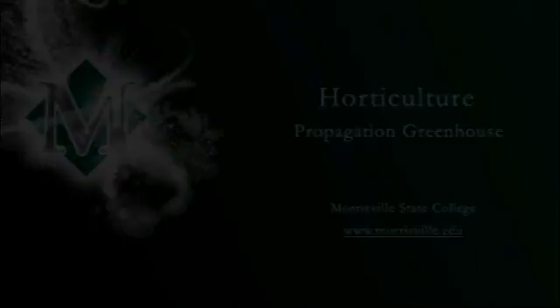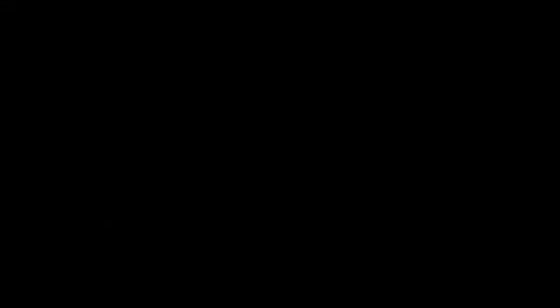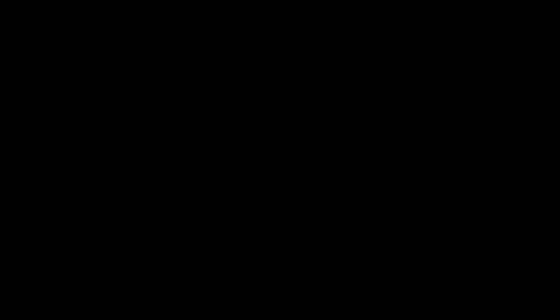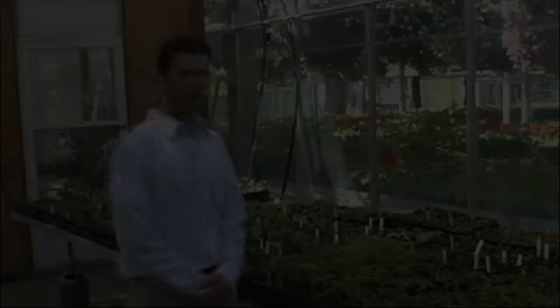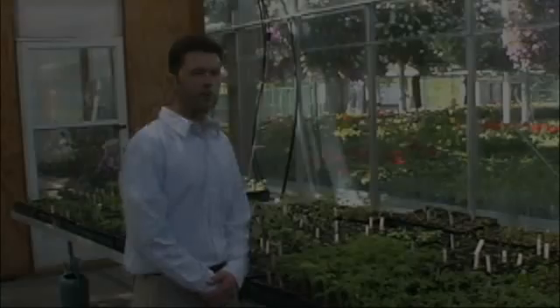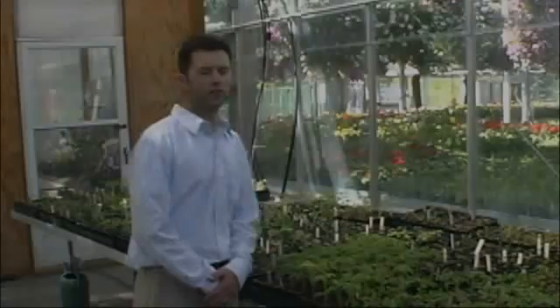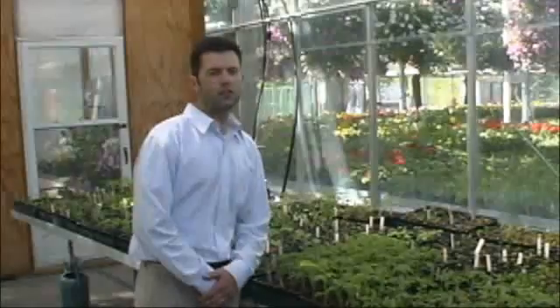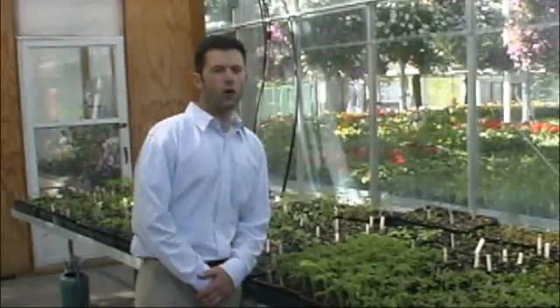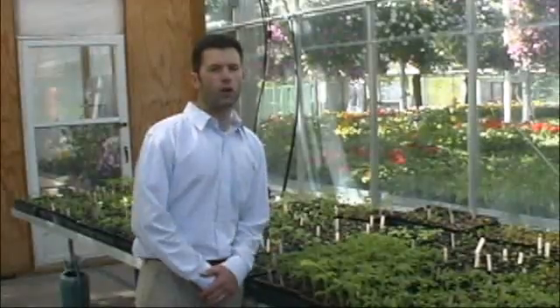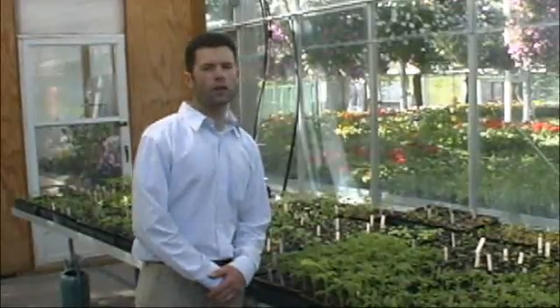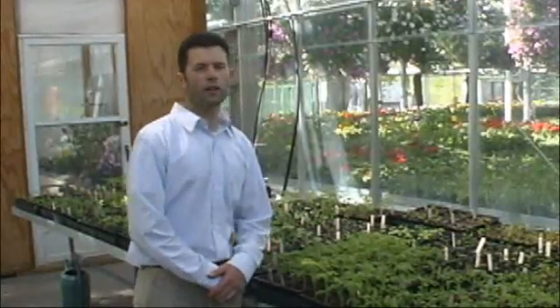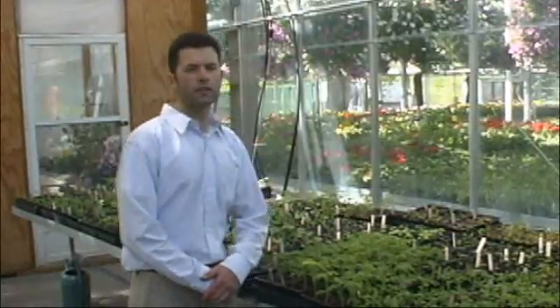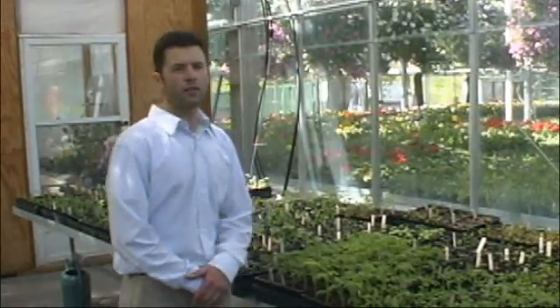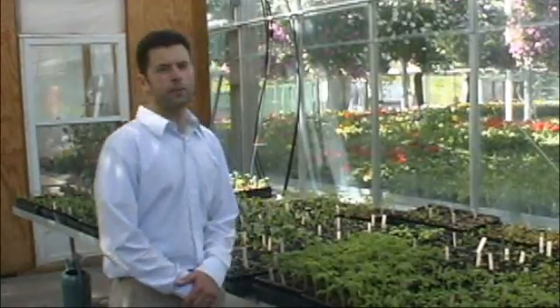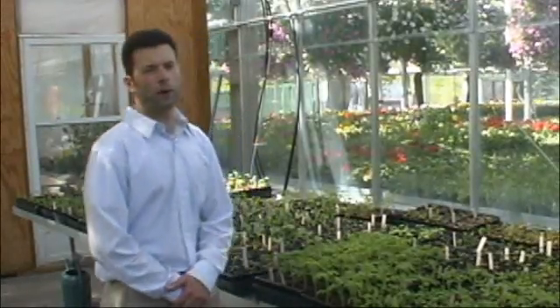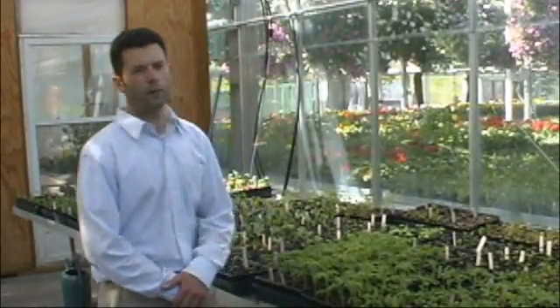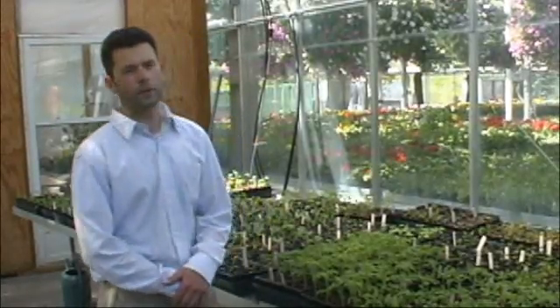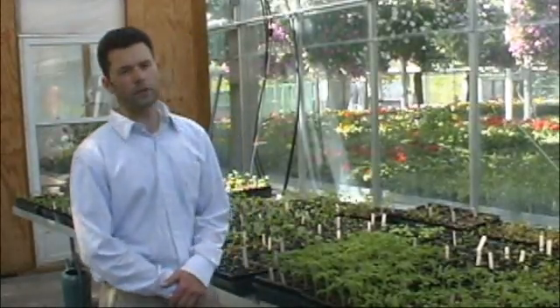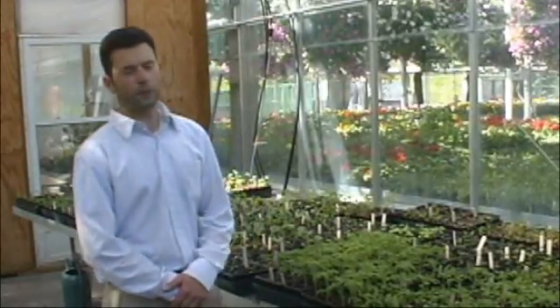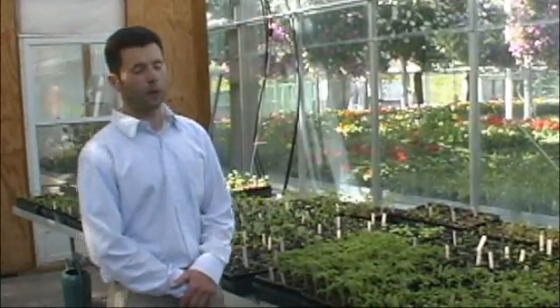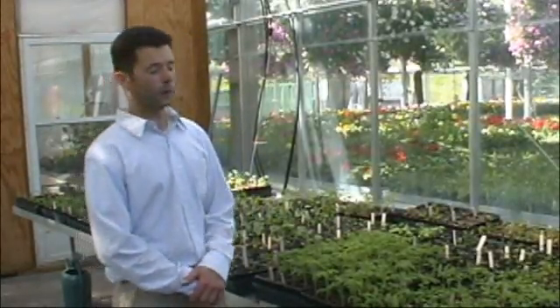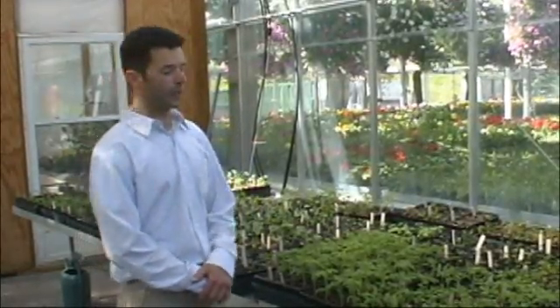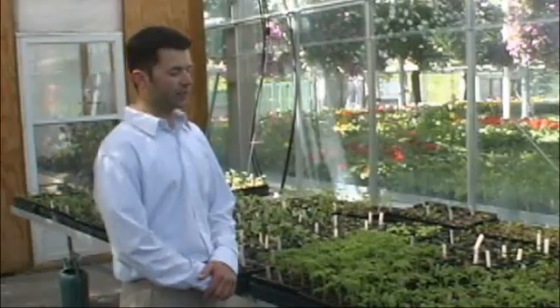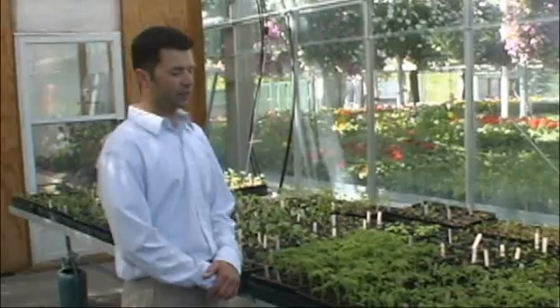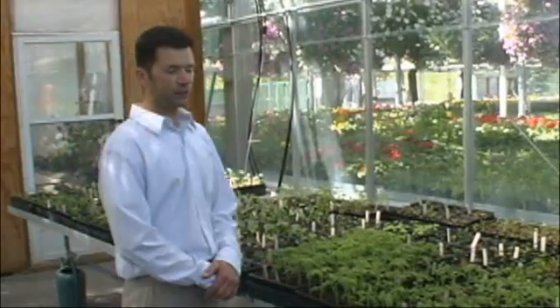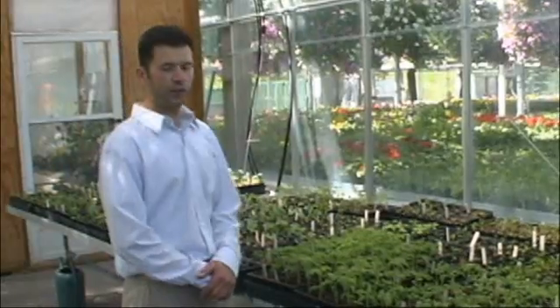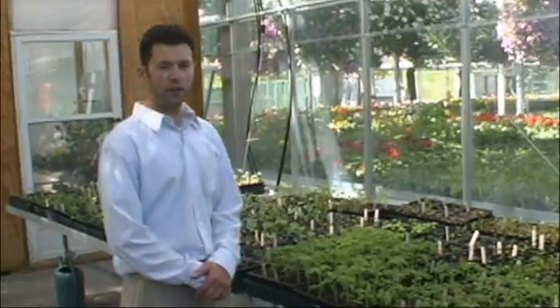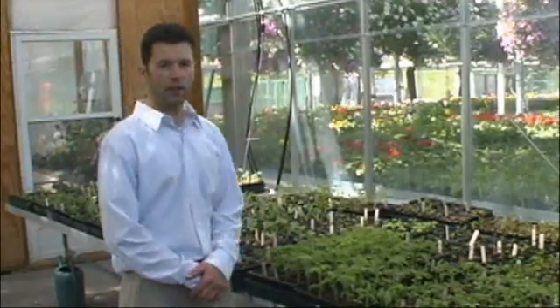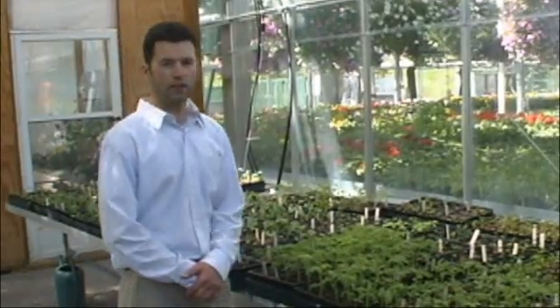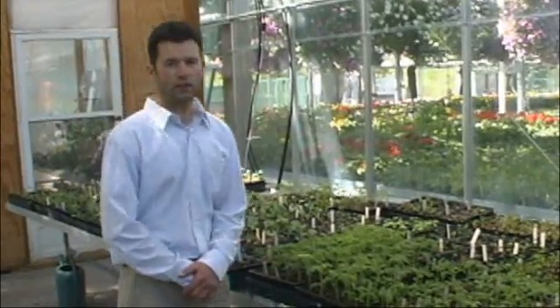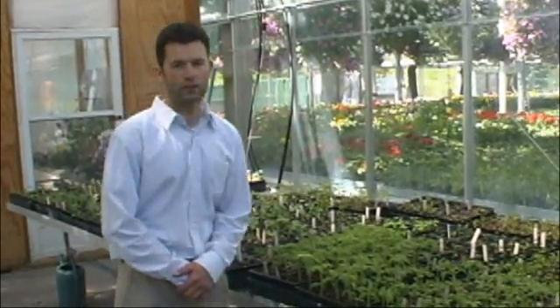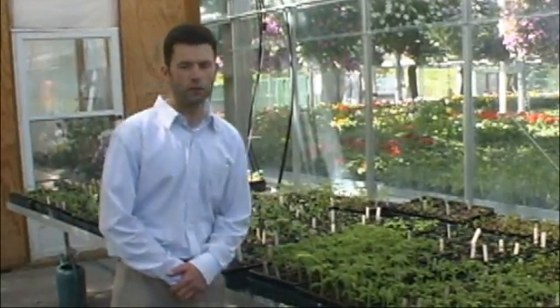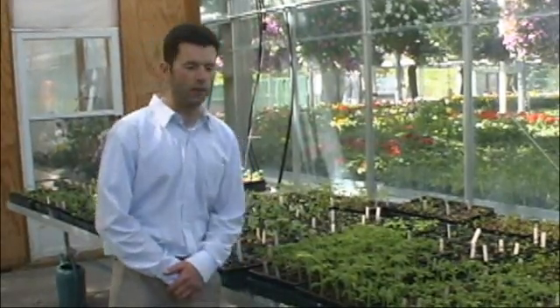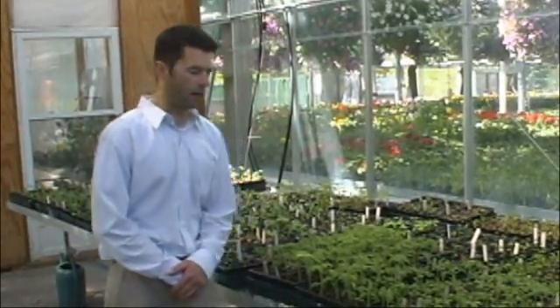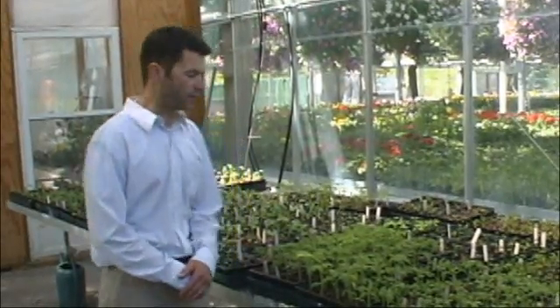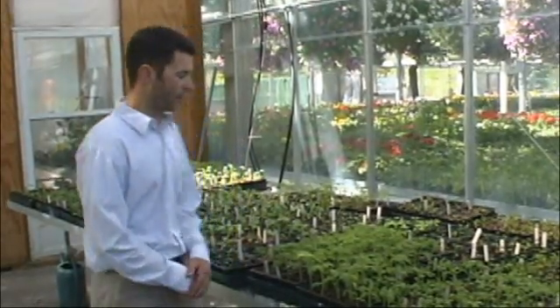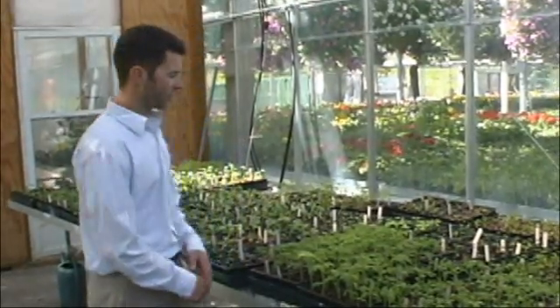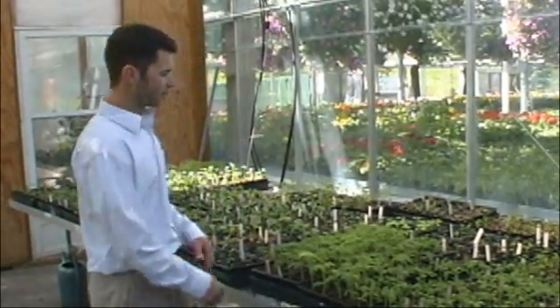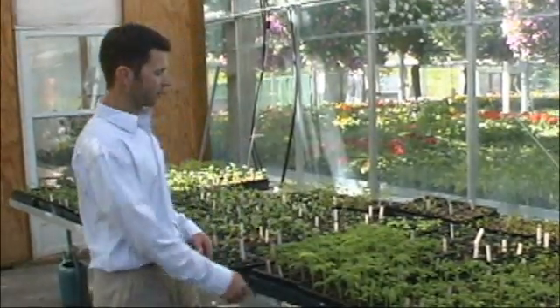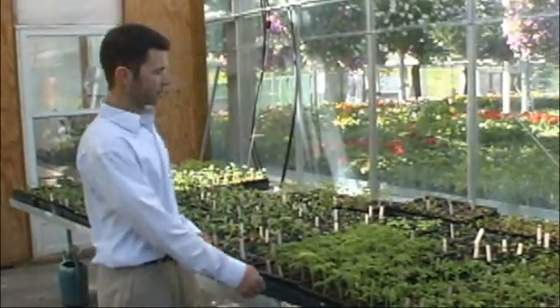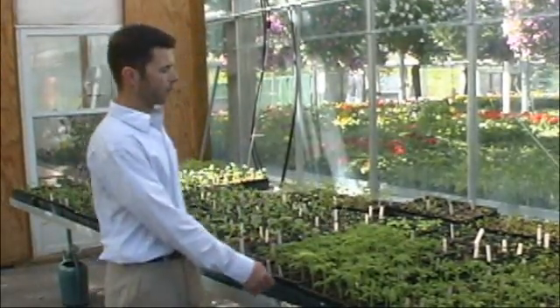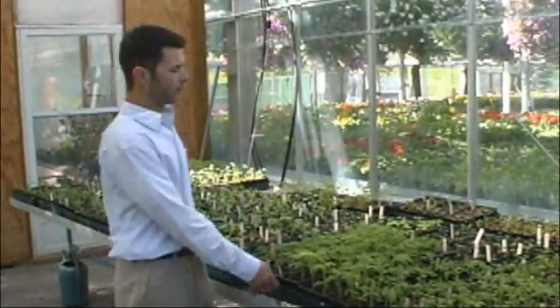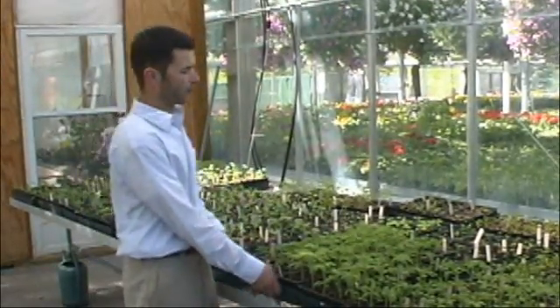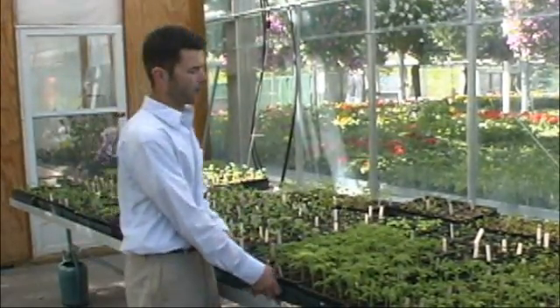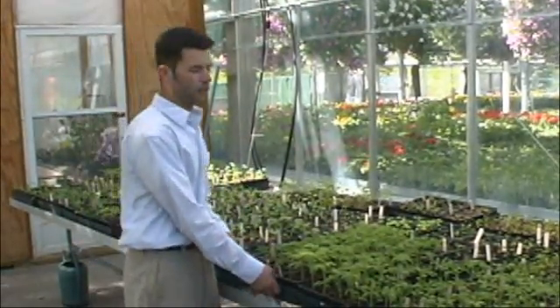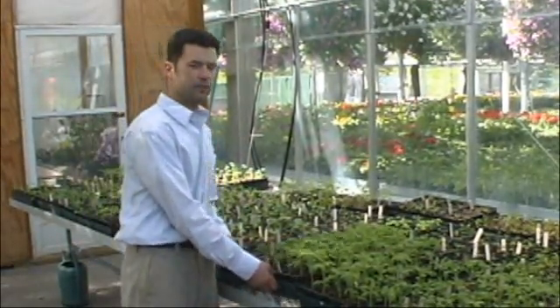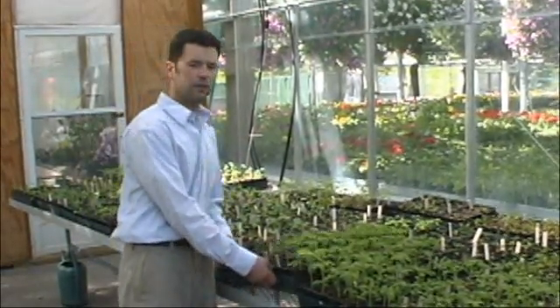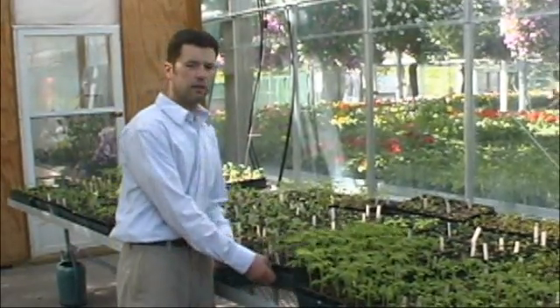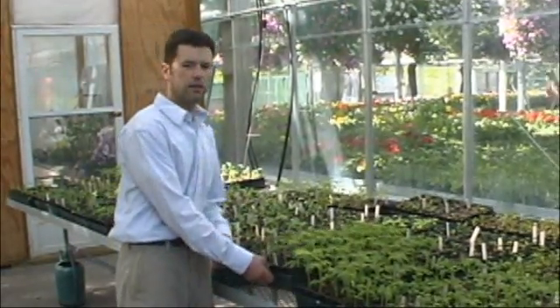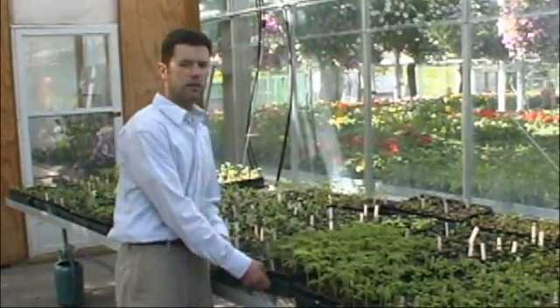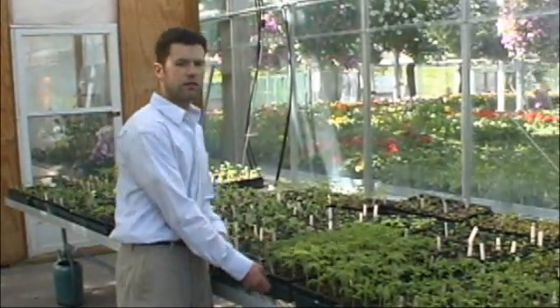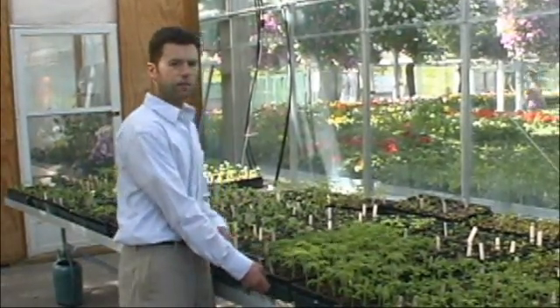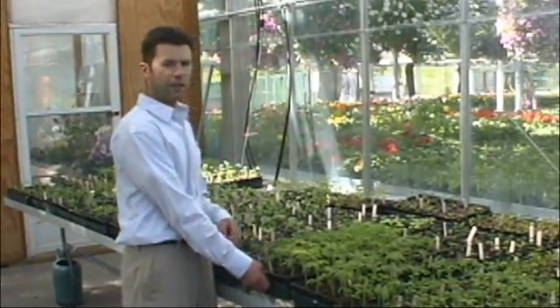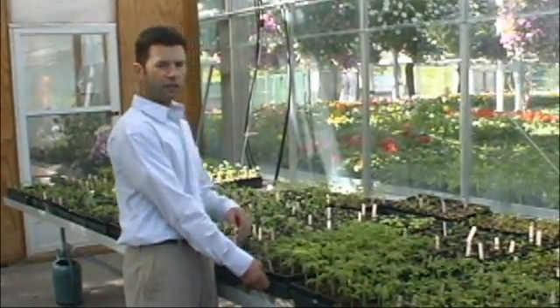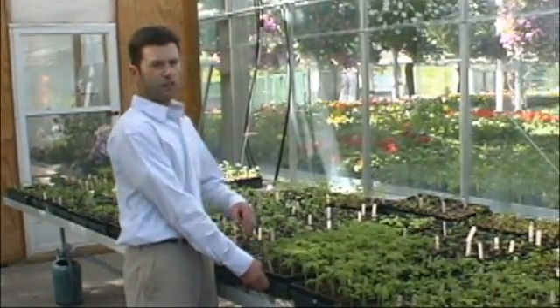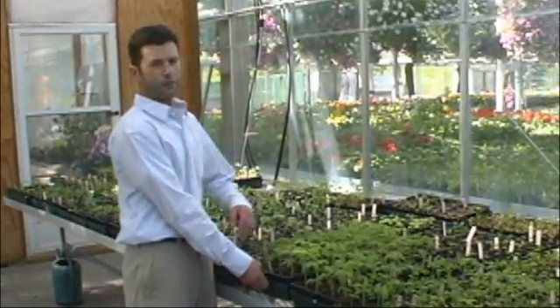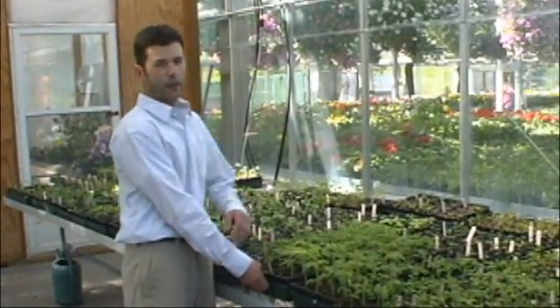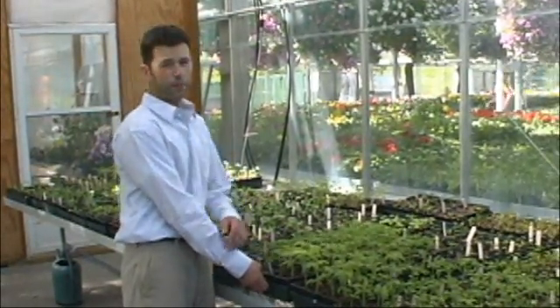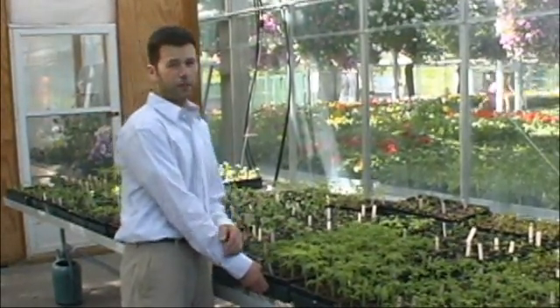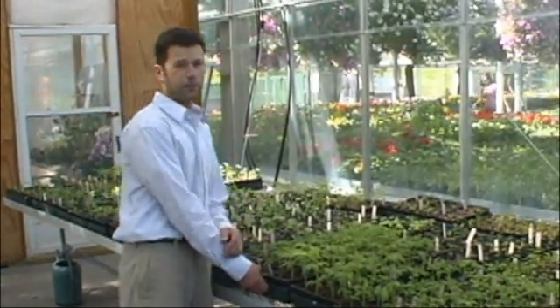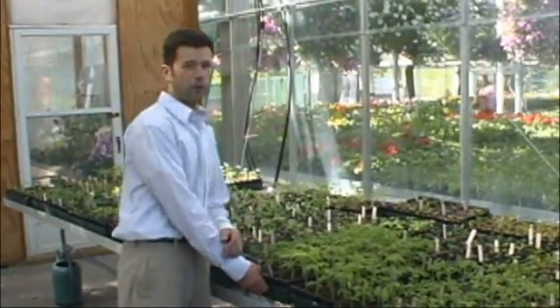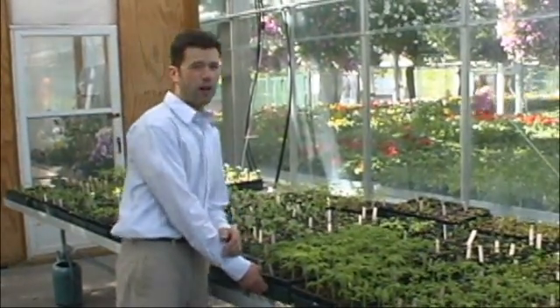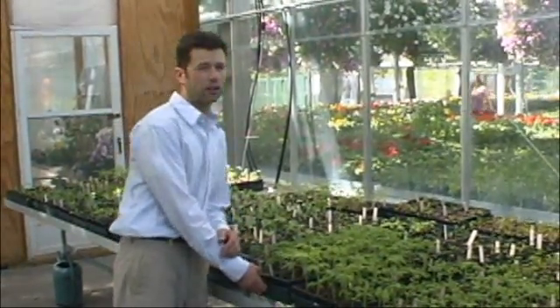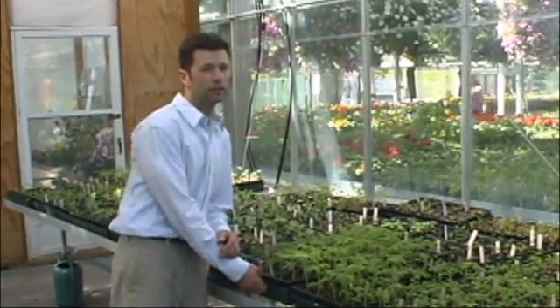This is the horticulture department's propagation greenhouse. We have vegetables being produced in here, including tomatoes, peppers, and broccoli.